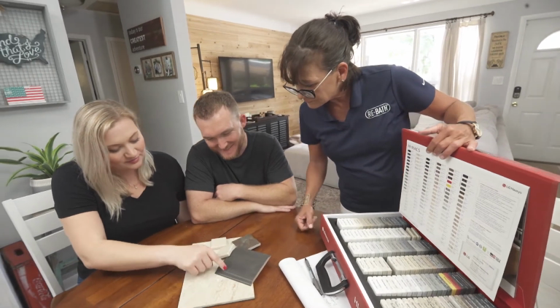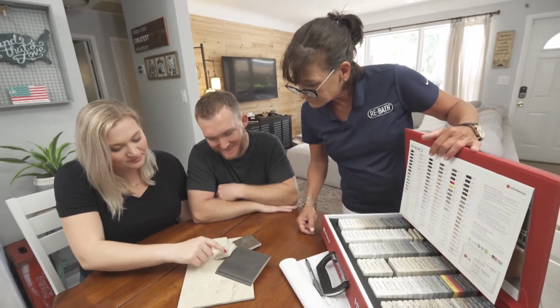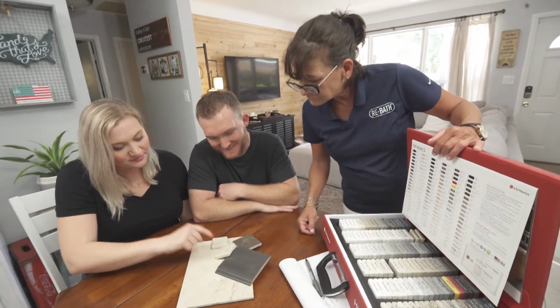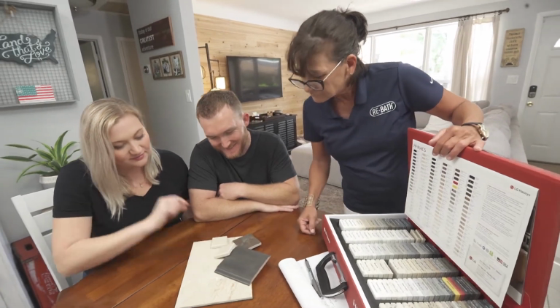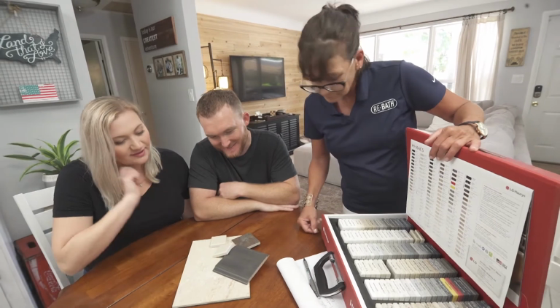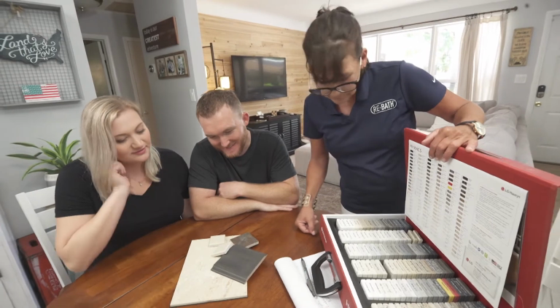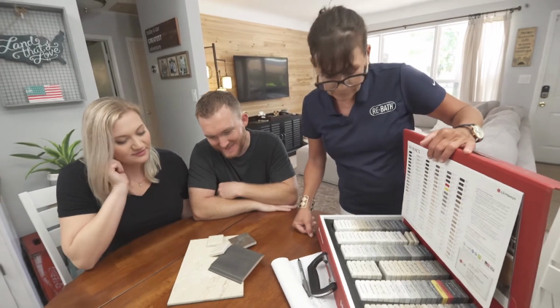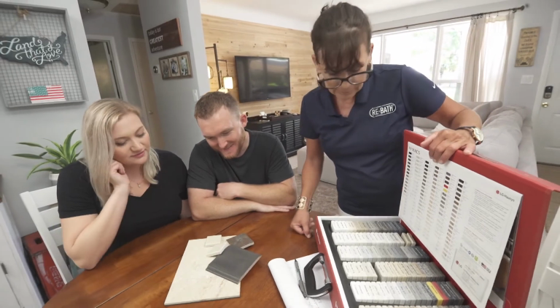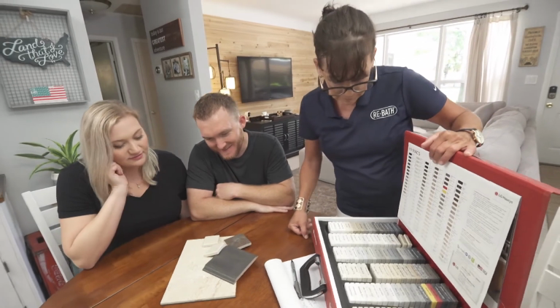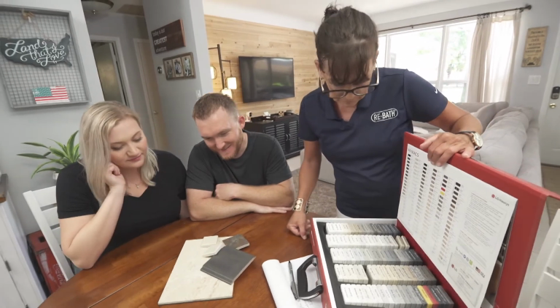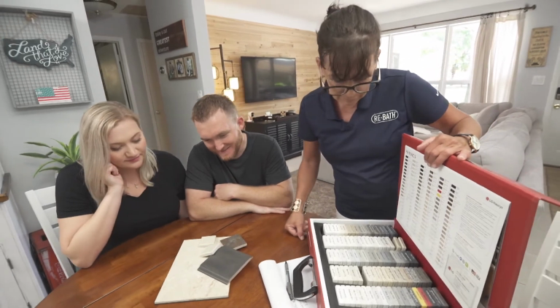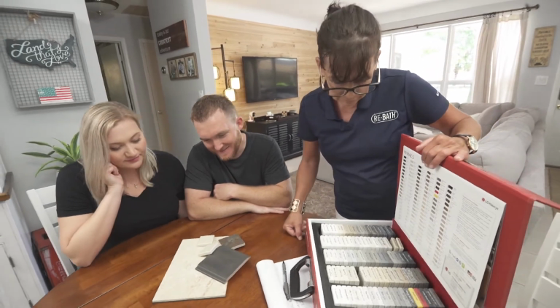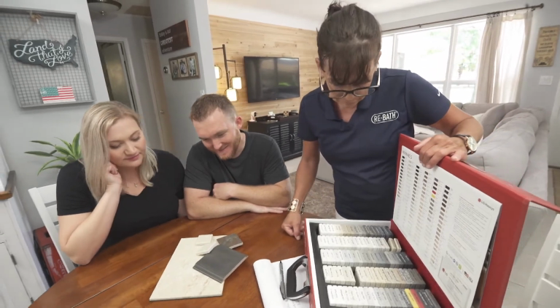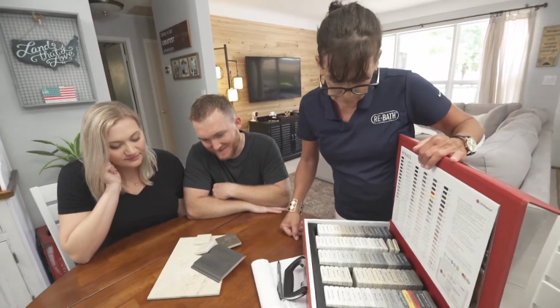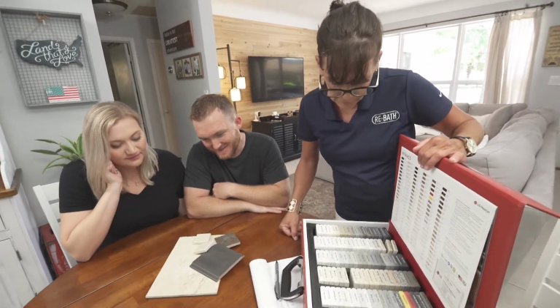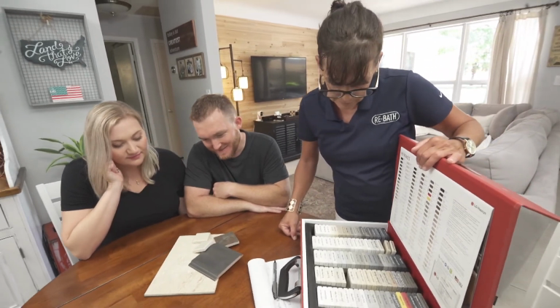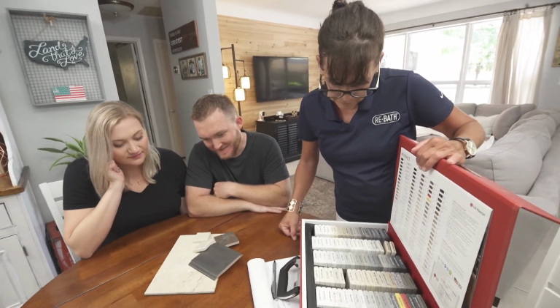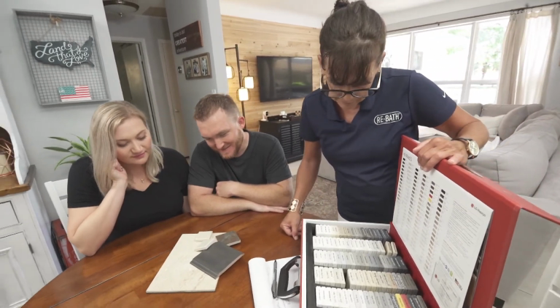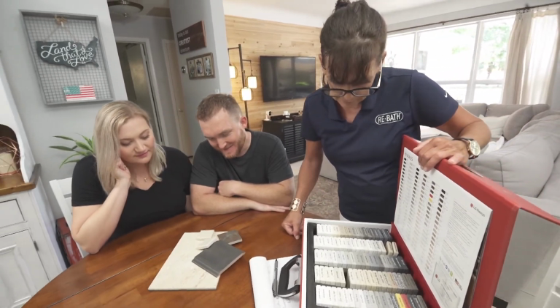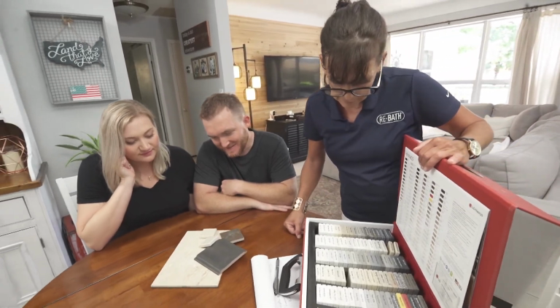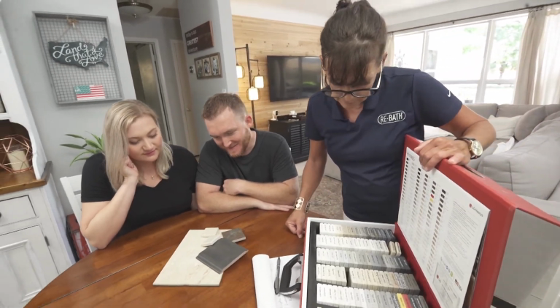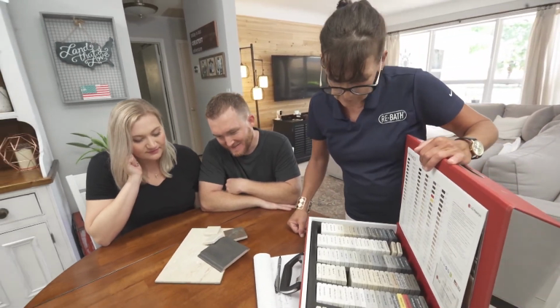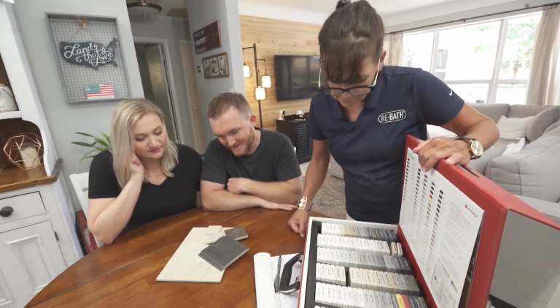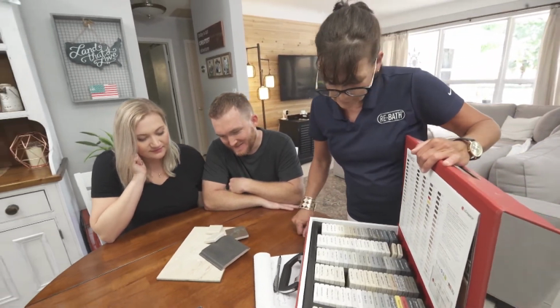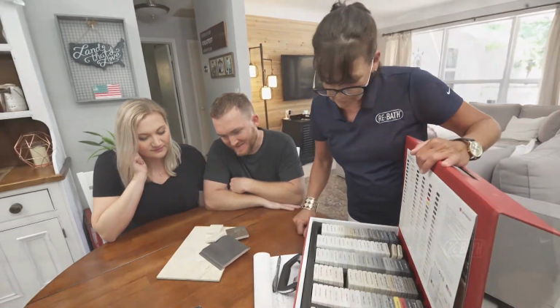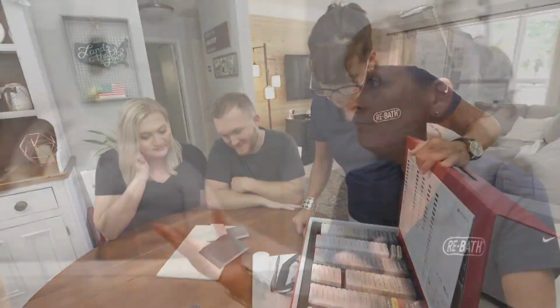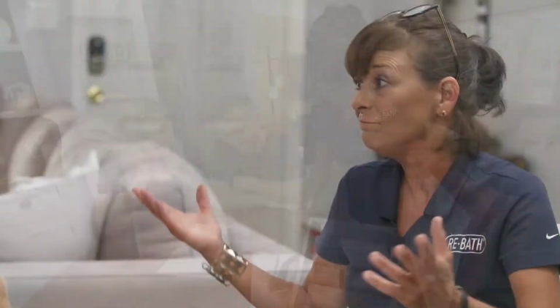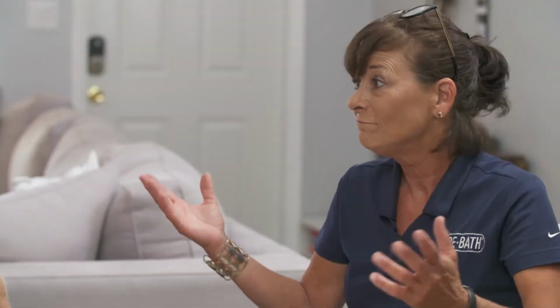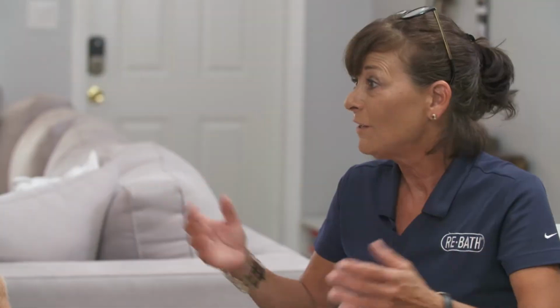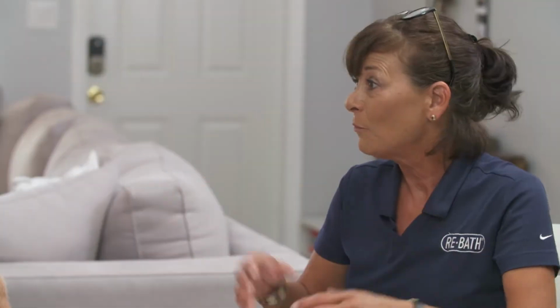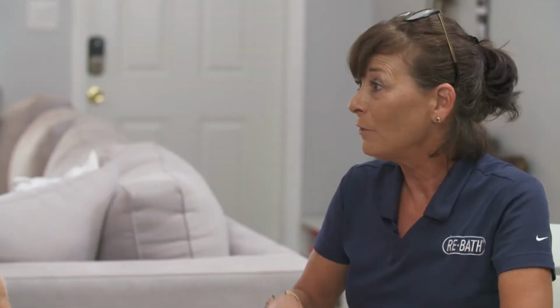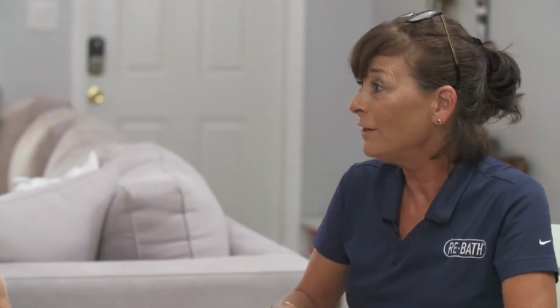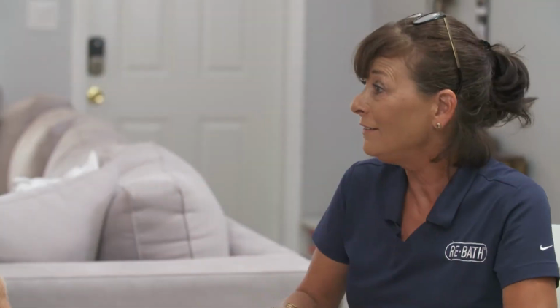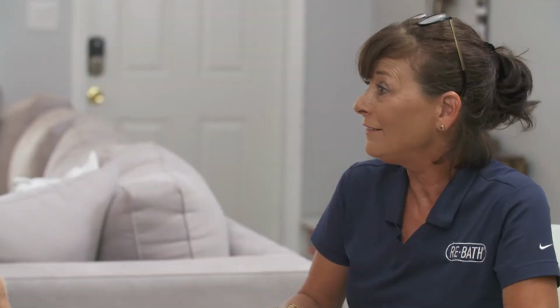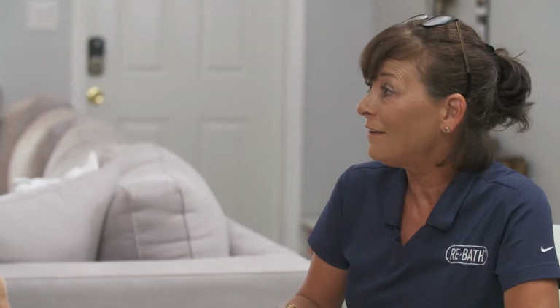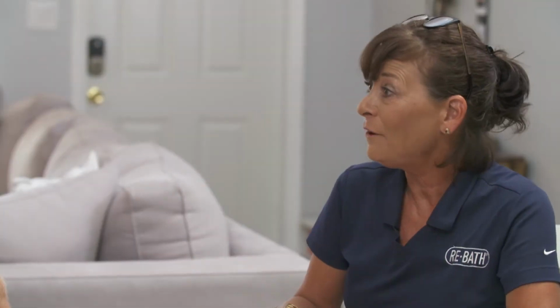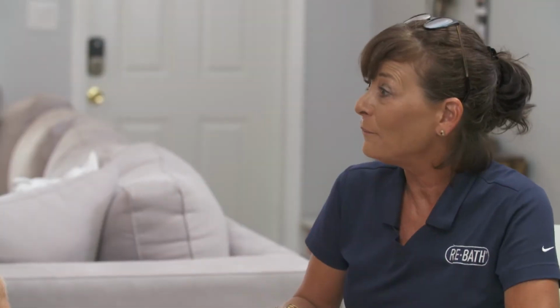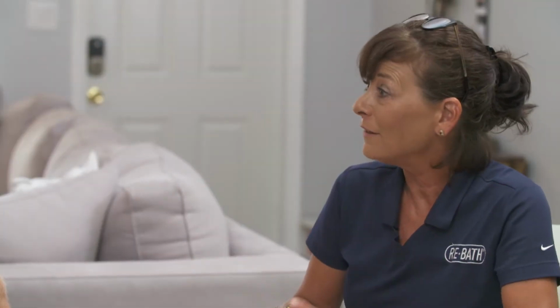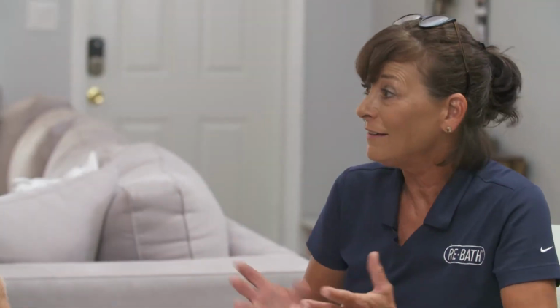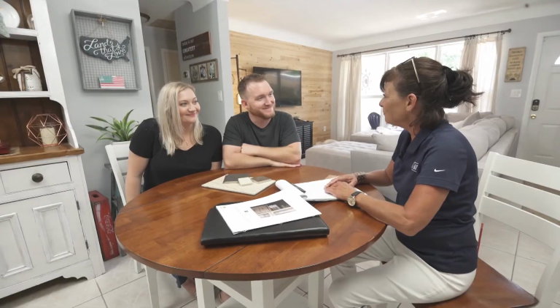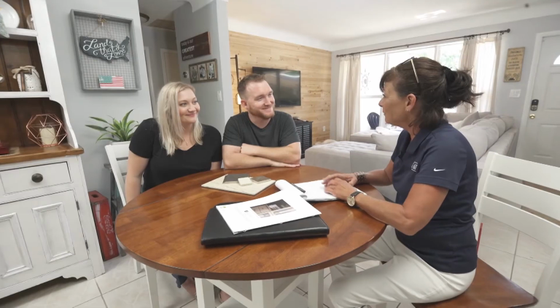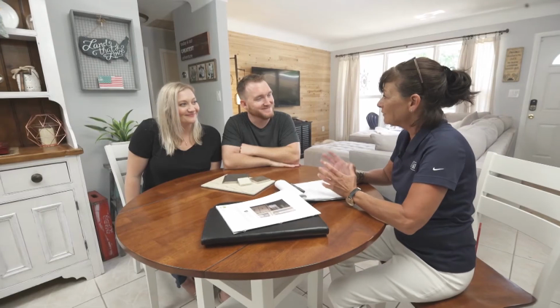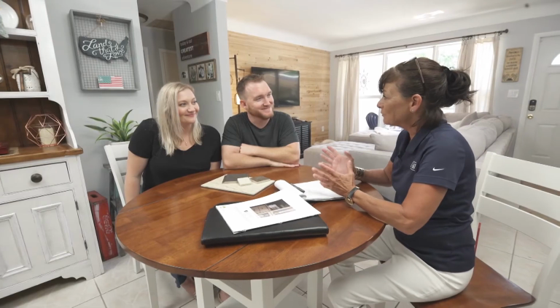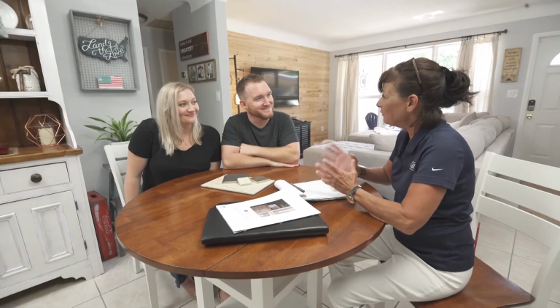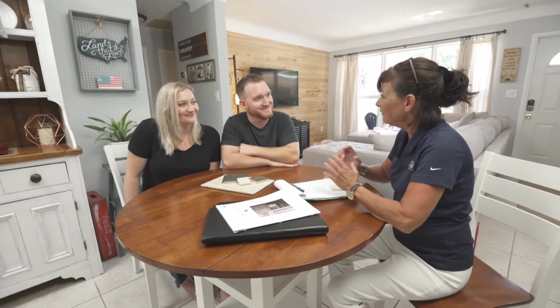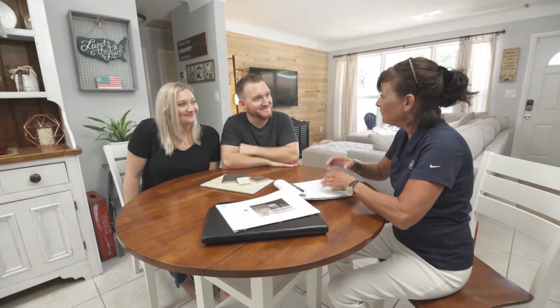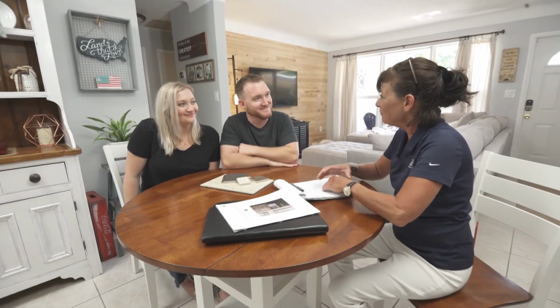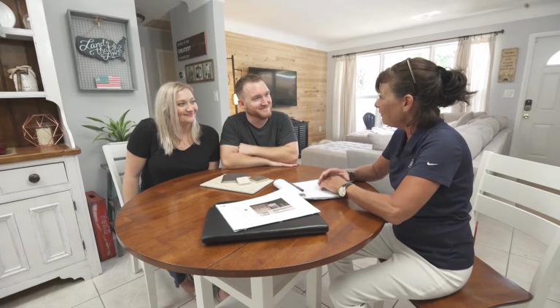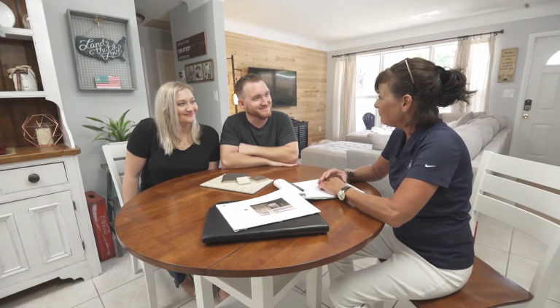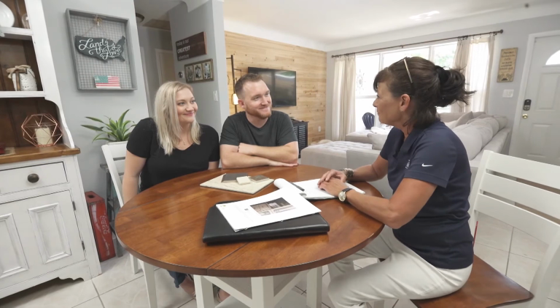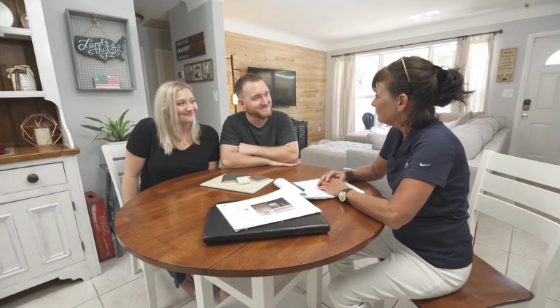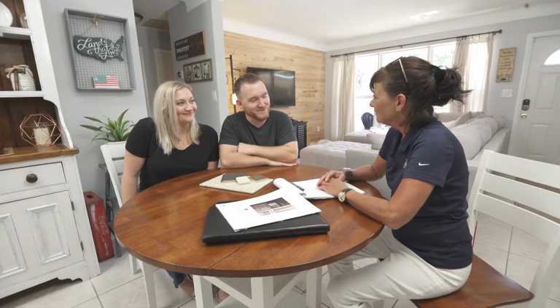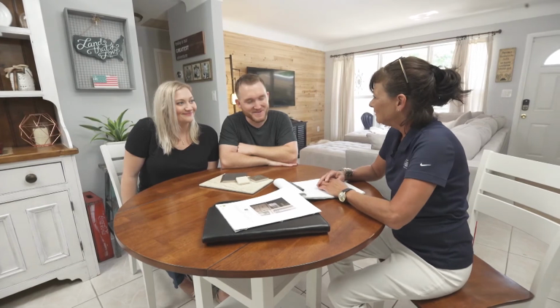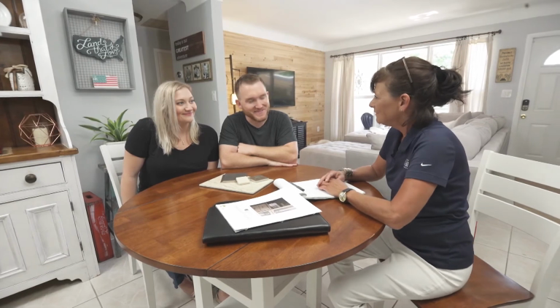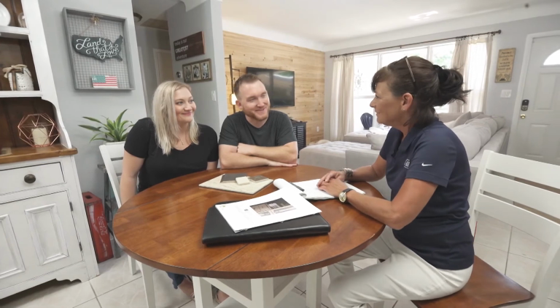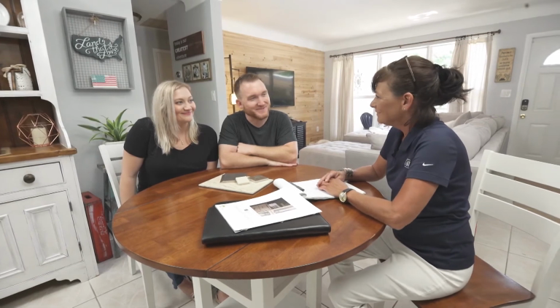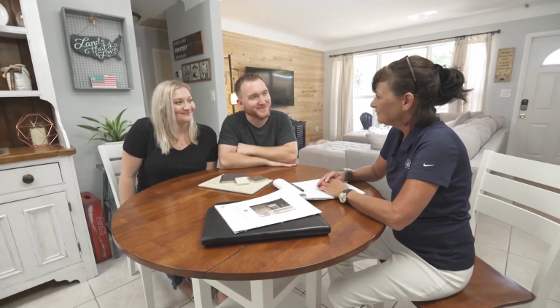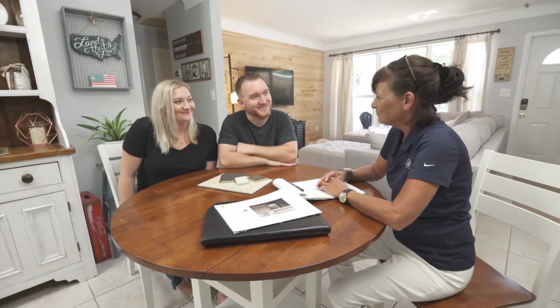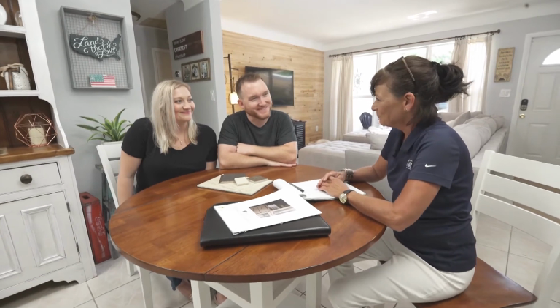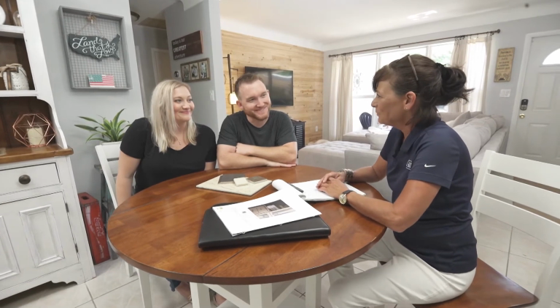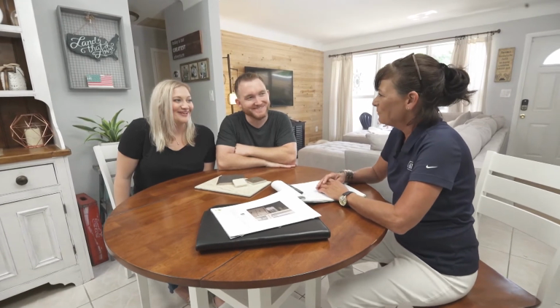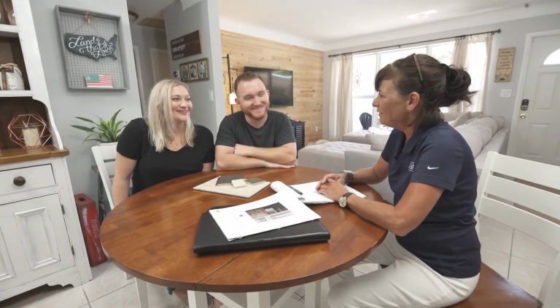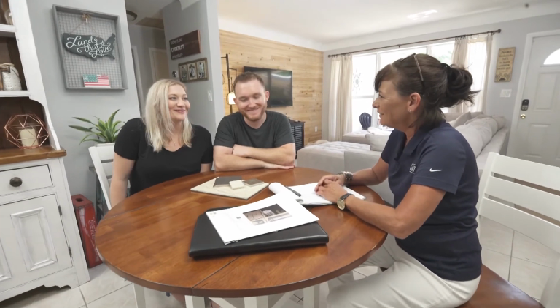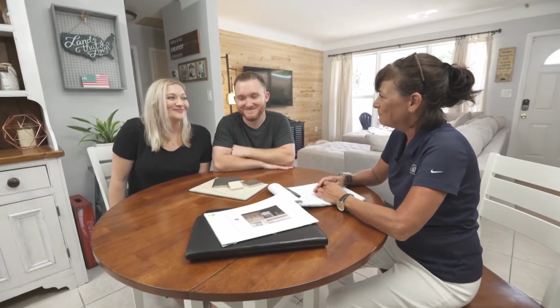Rebath — beautiful custom bathroom remodeling. All right, we're good to go and get you started on your bathroom. Great, thank you so much. You're welcome, thank you so much.